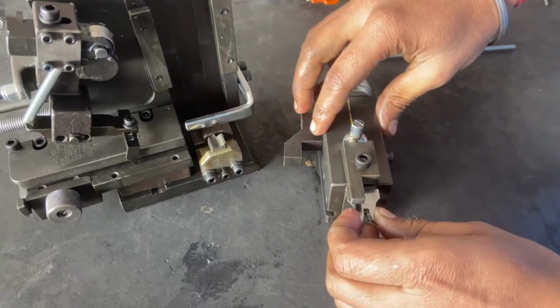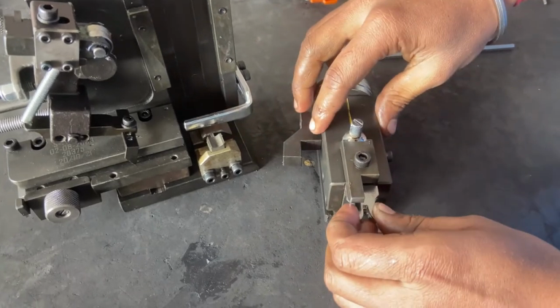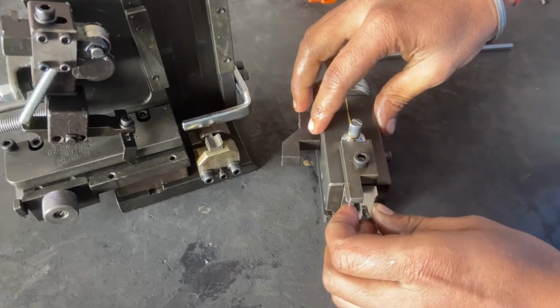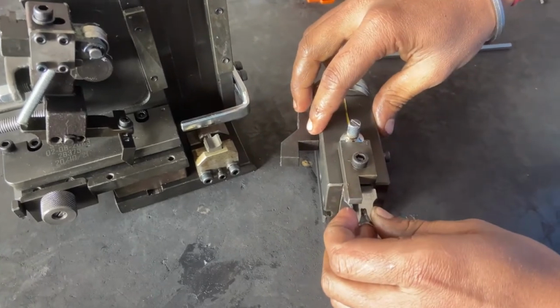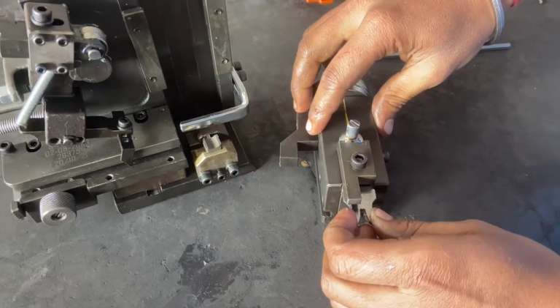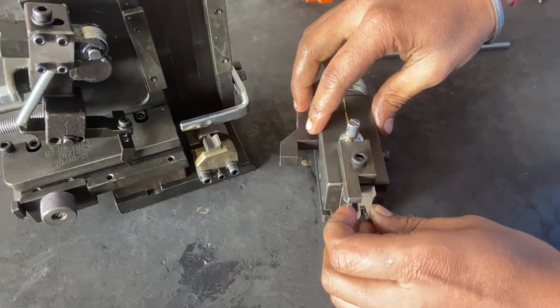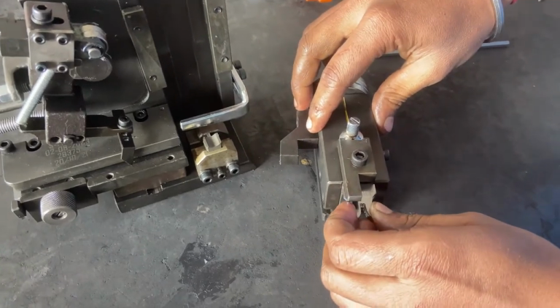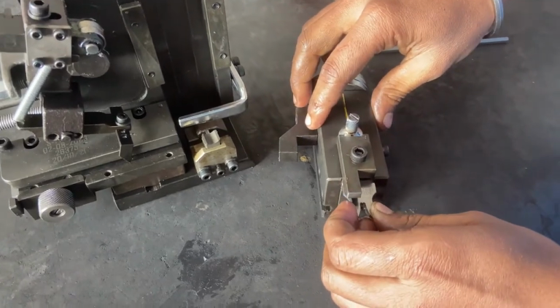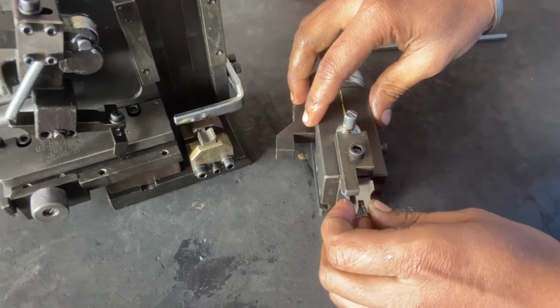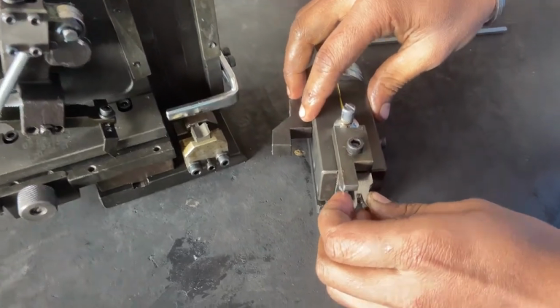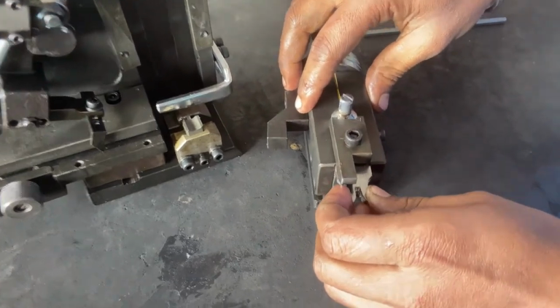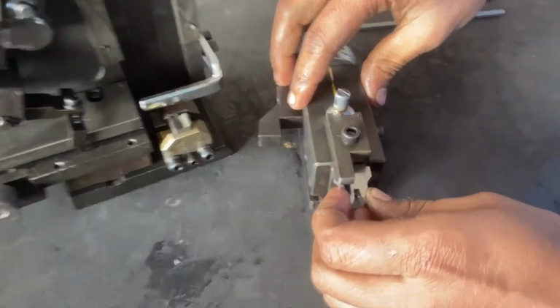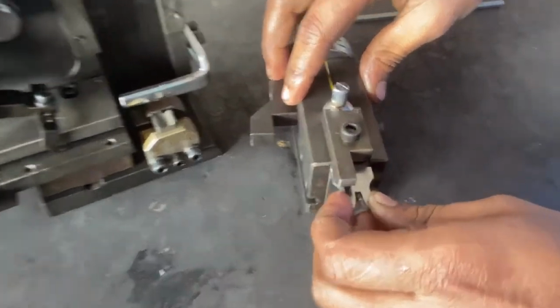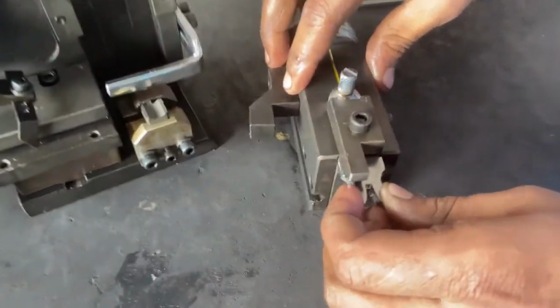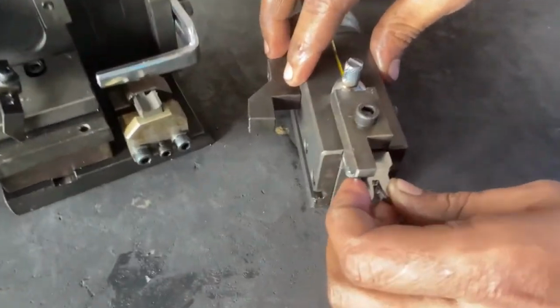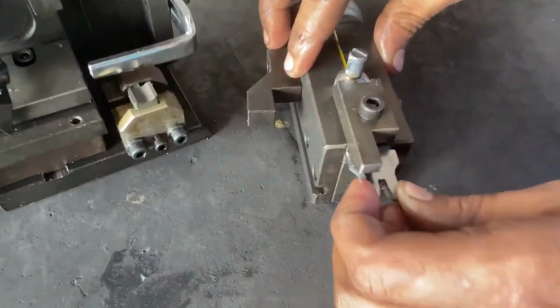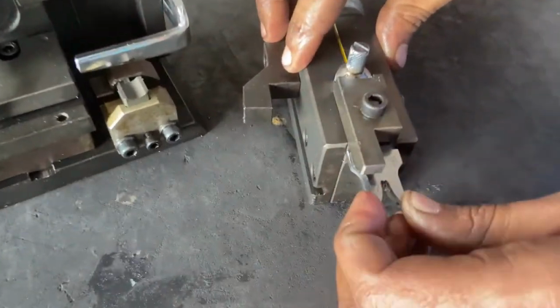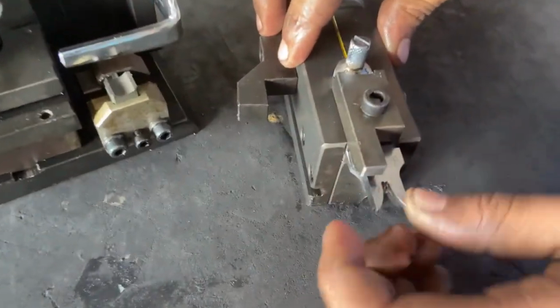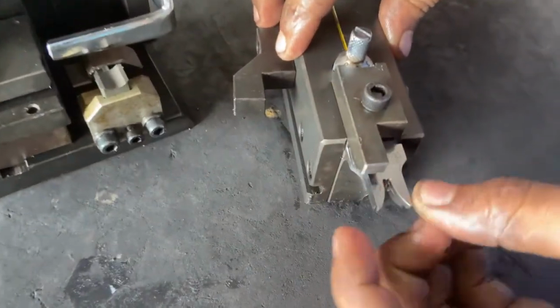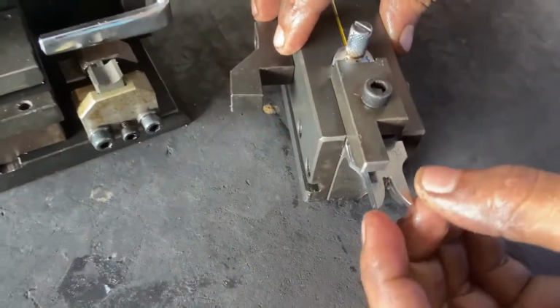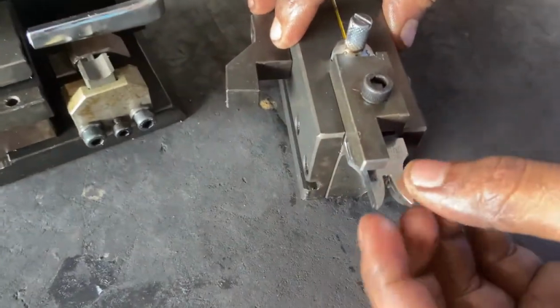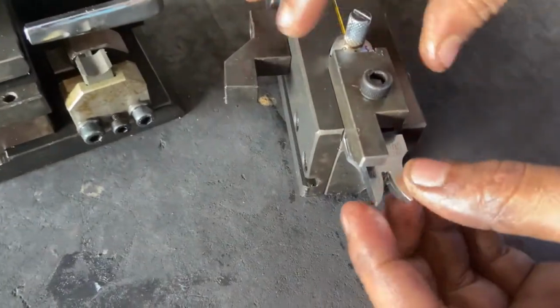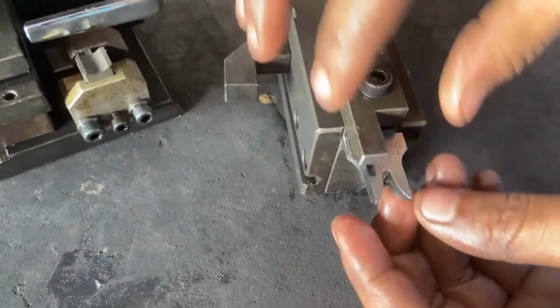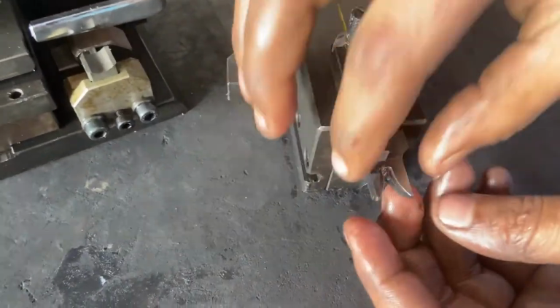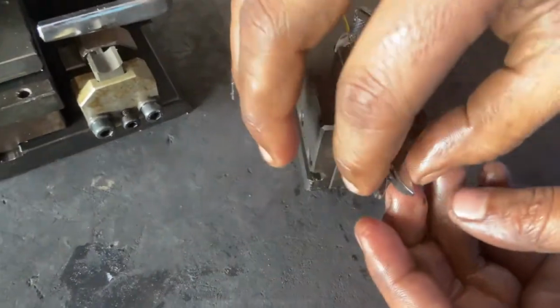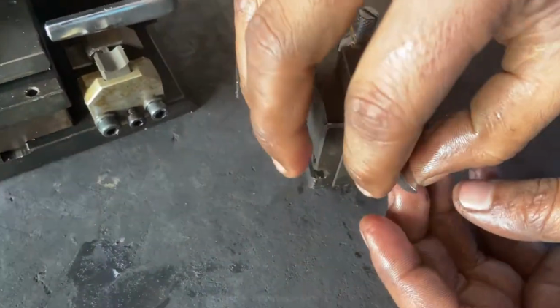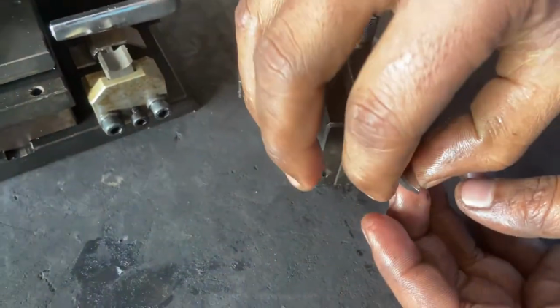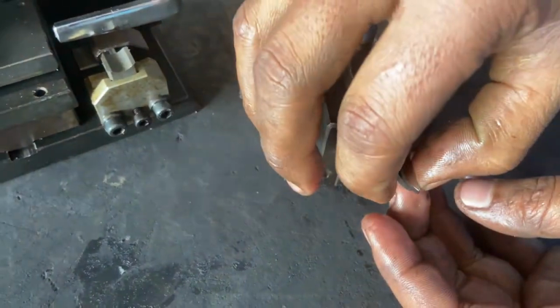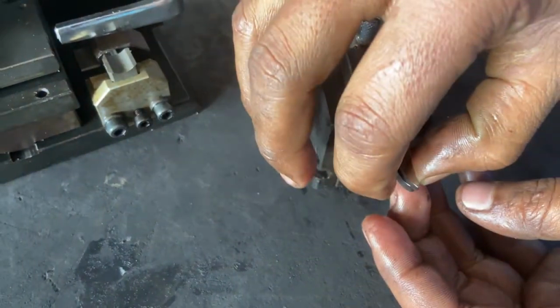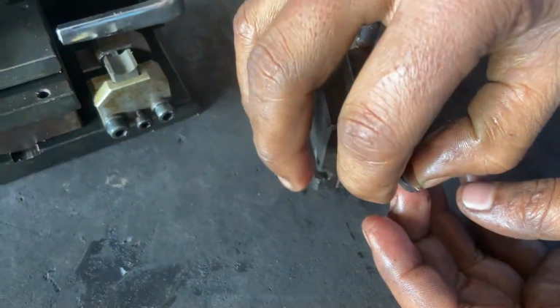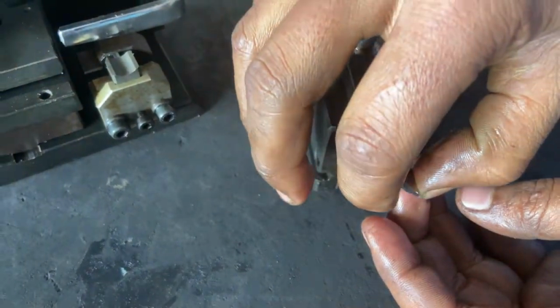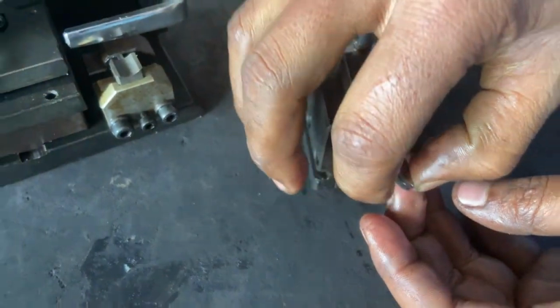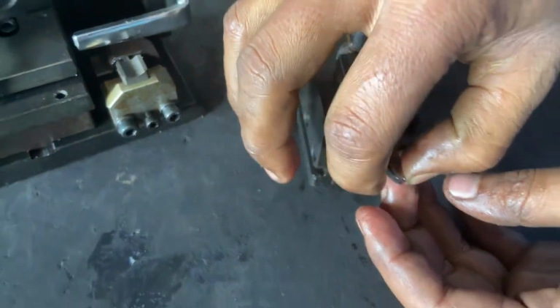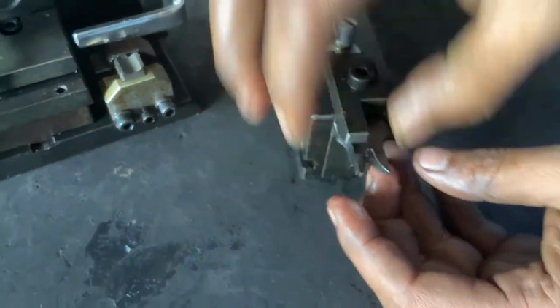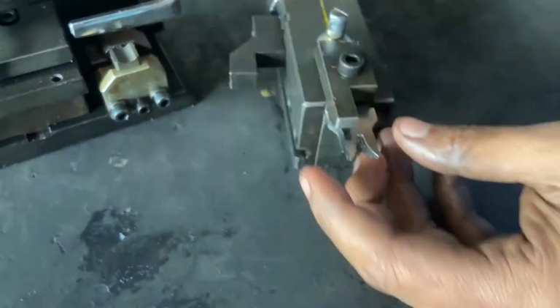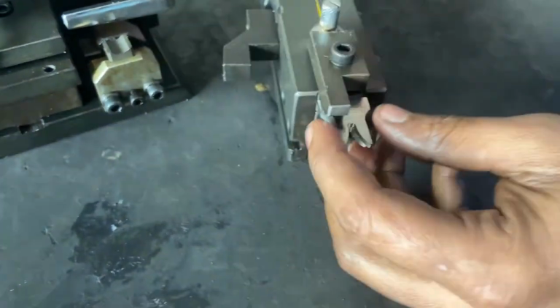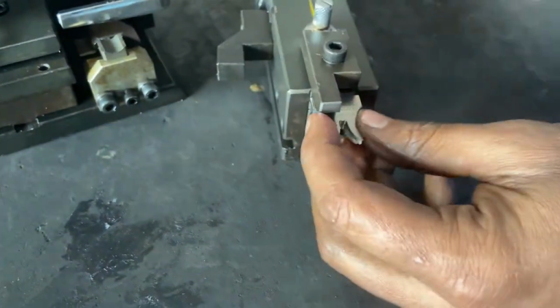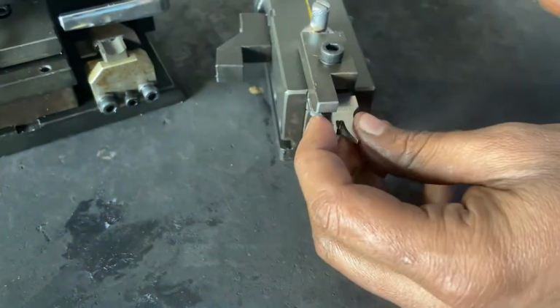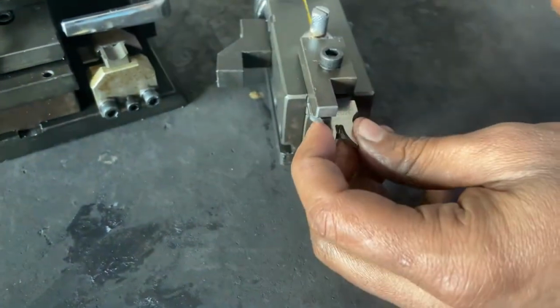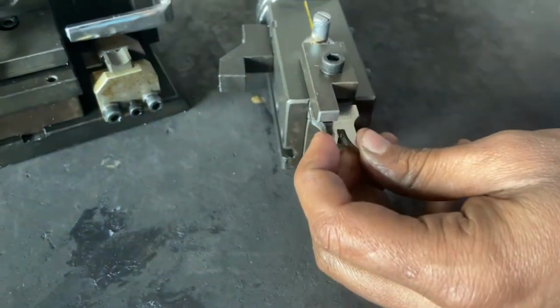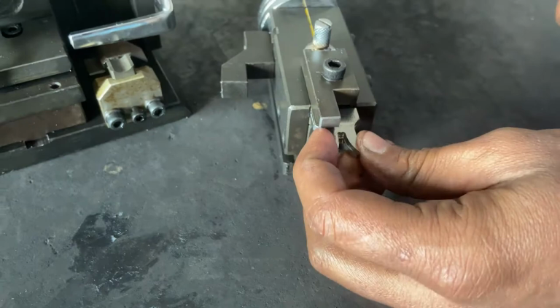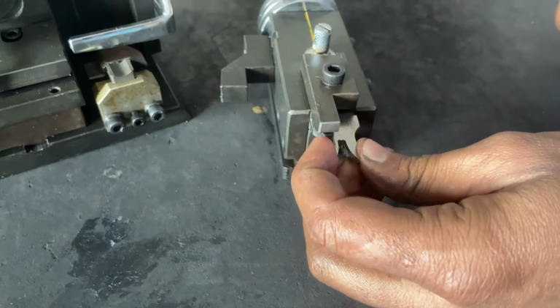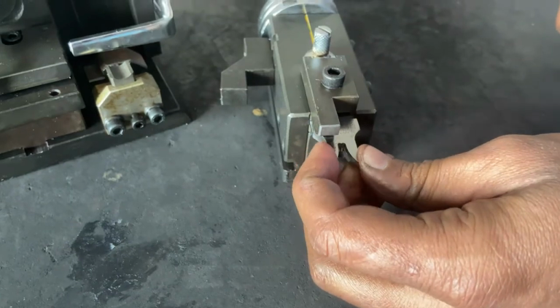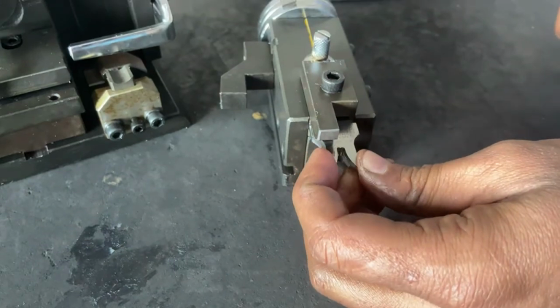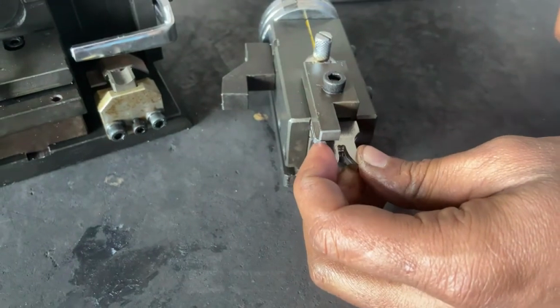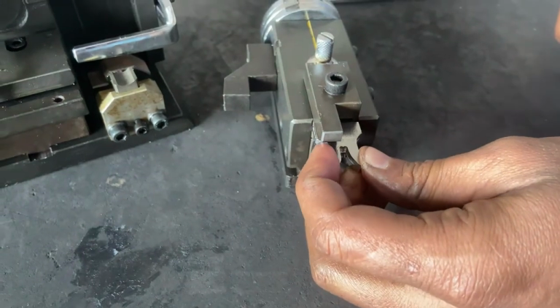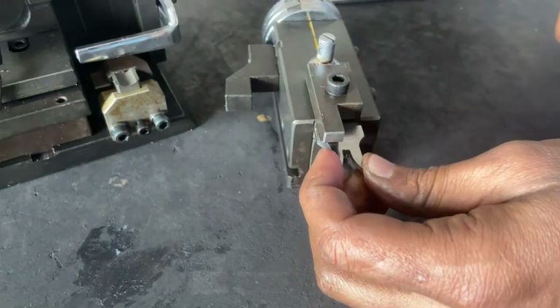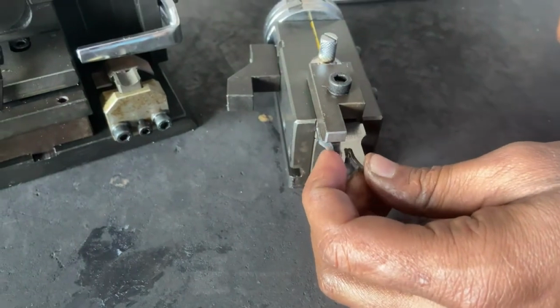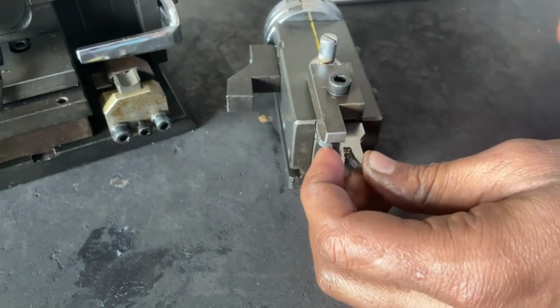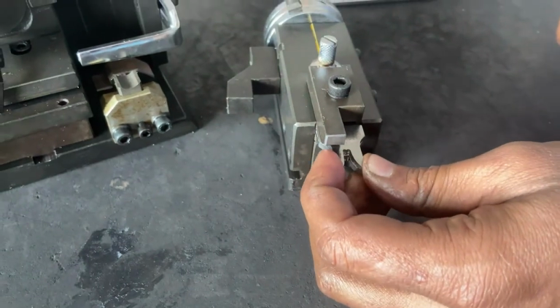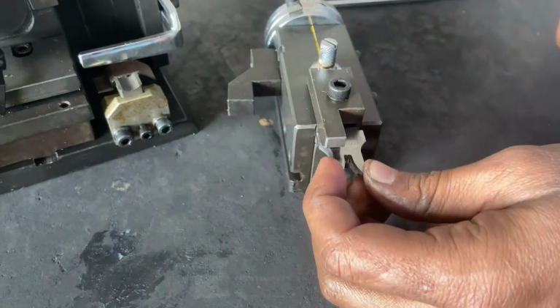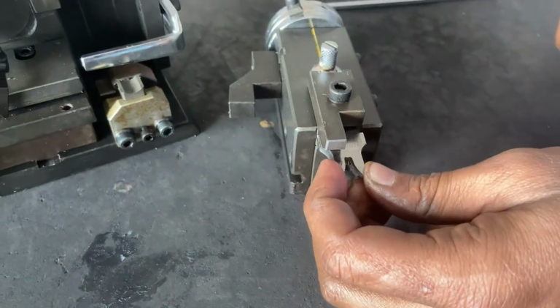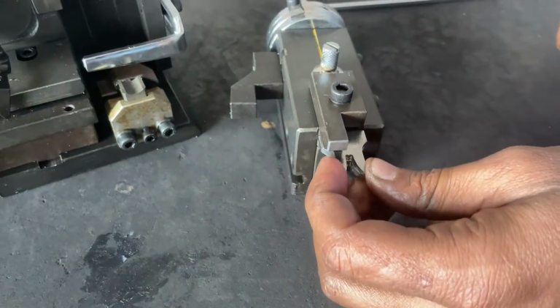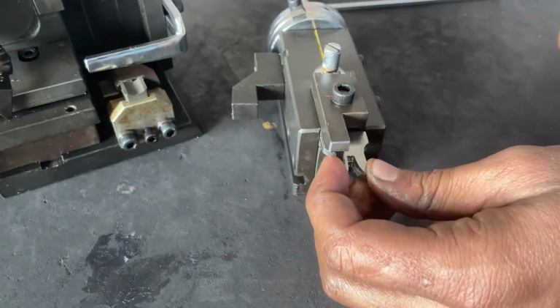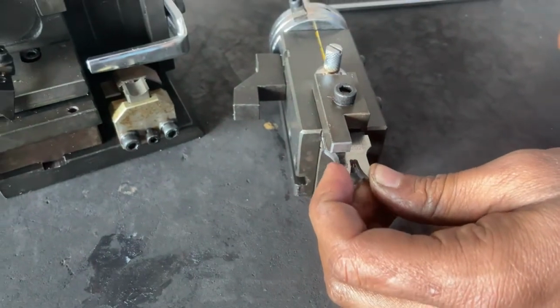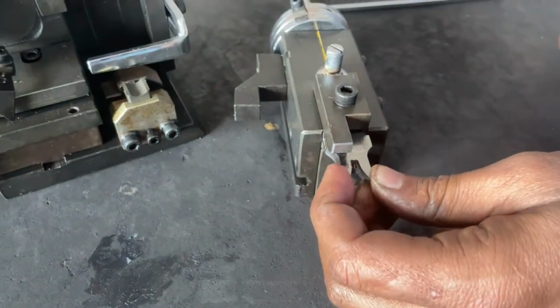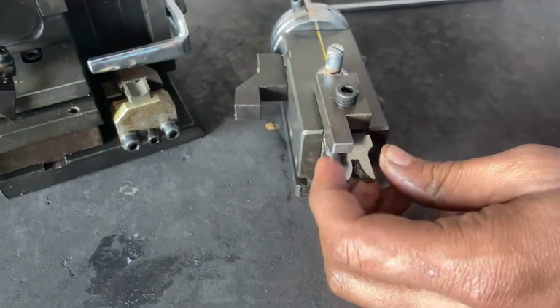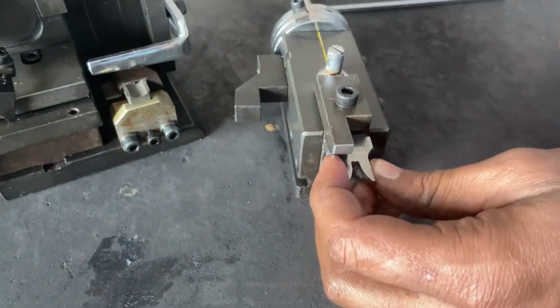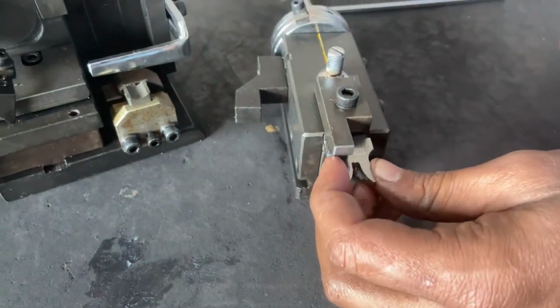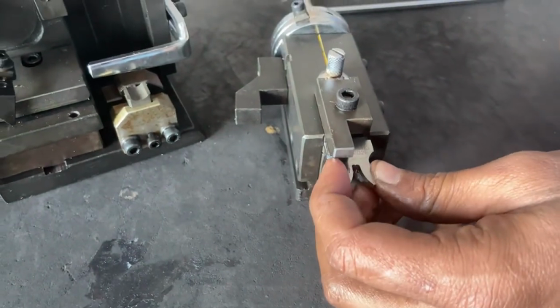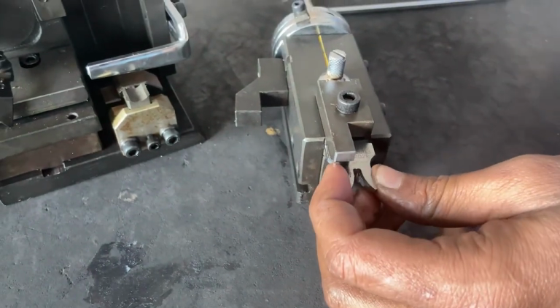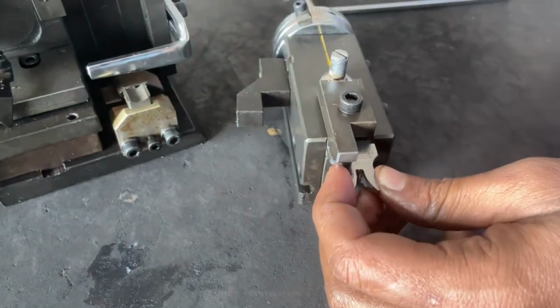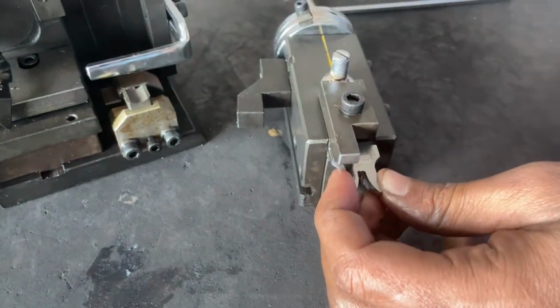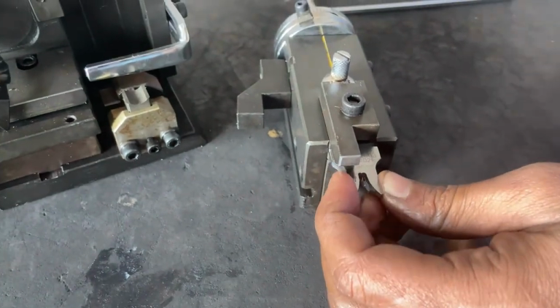This PVC blade should move up and down. Also this movement should be there.